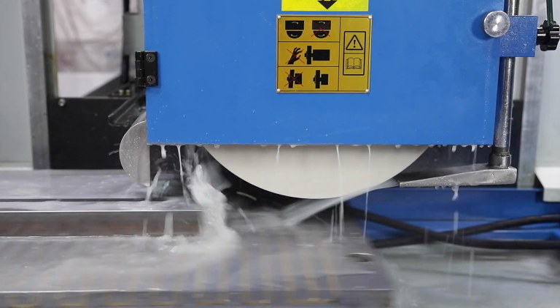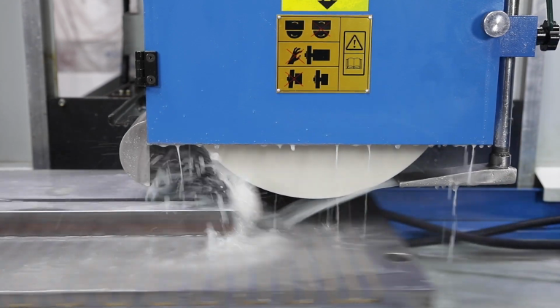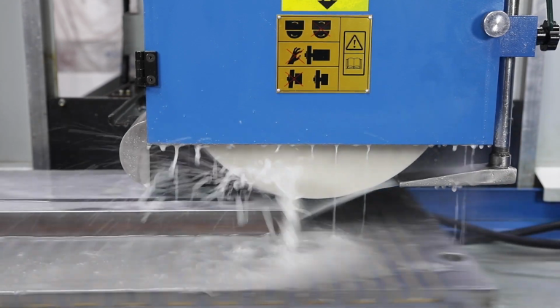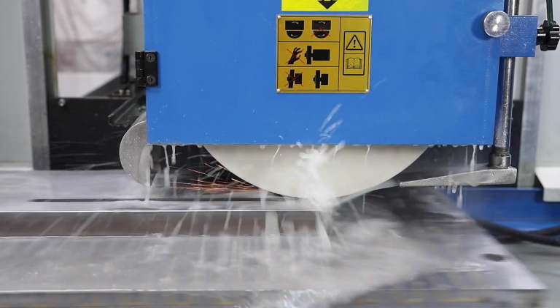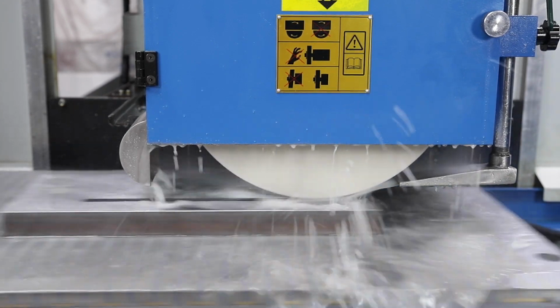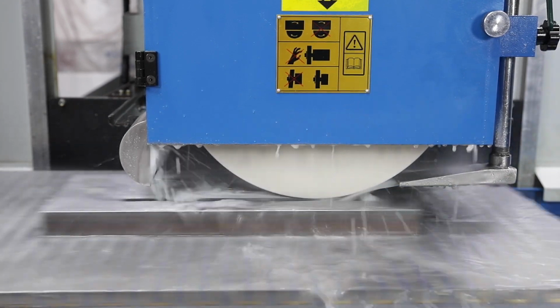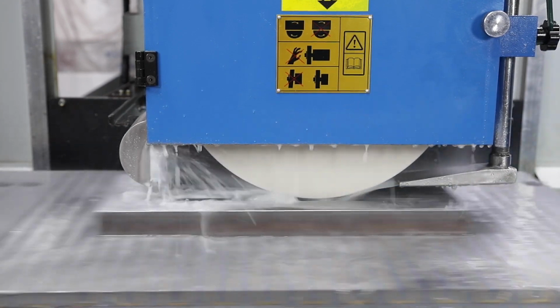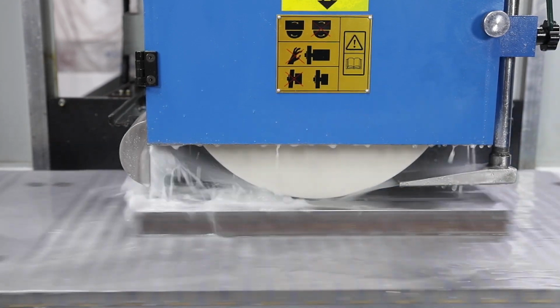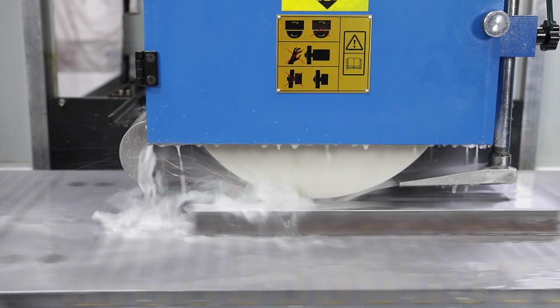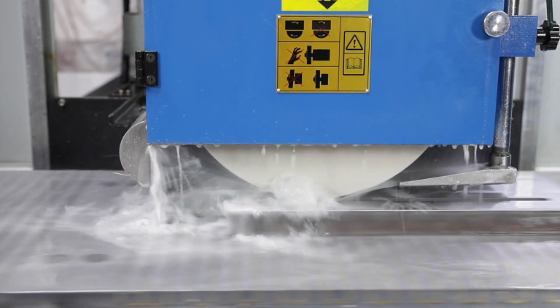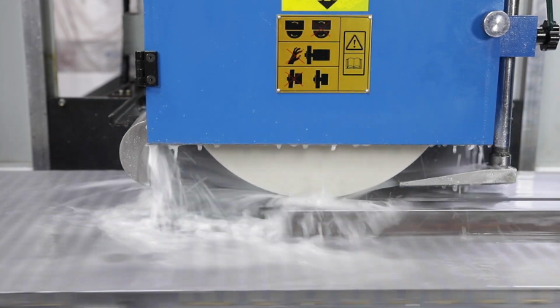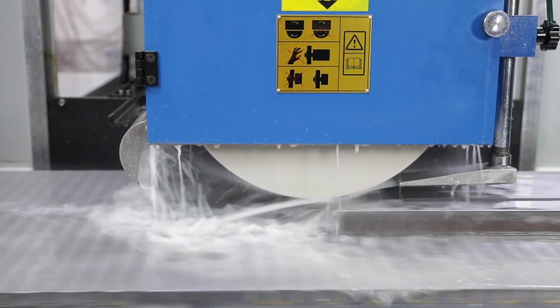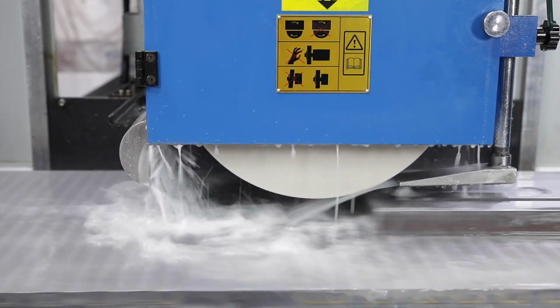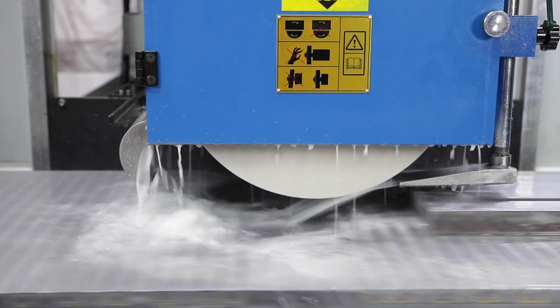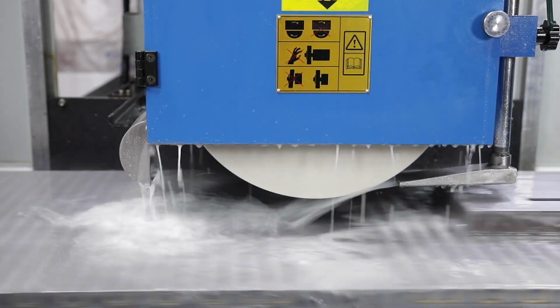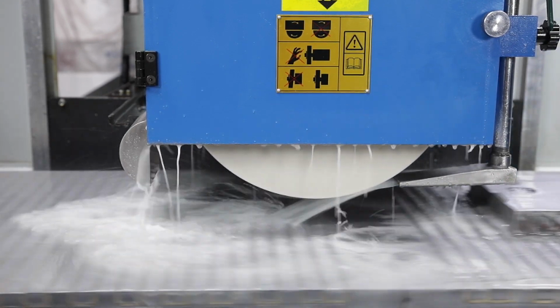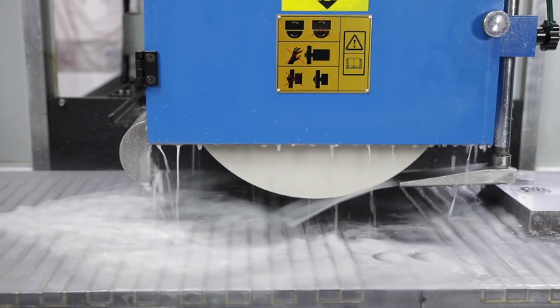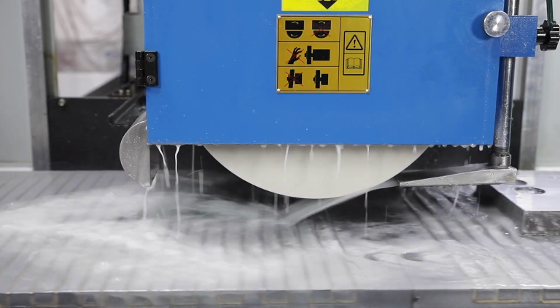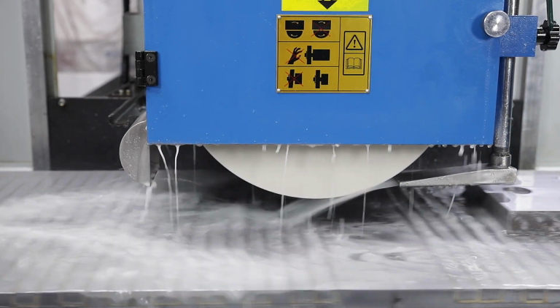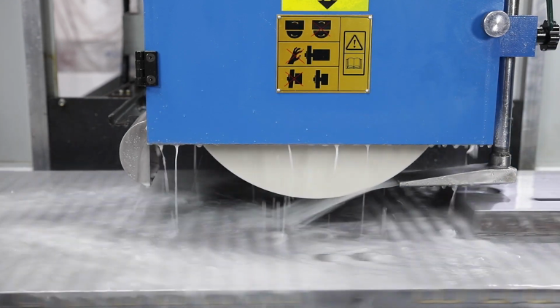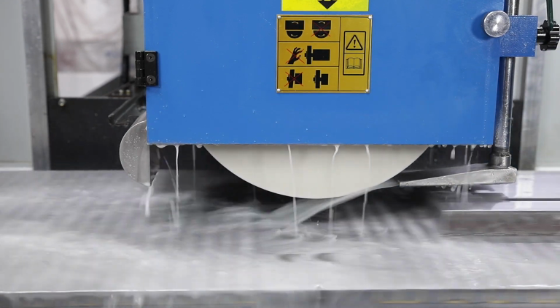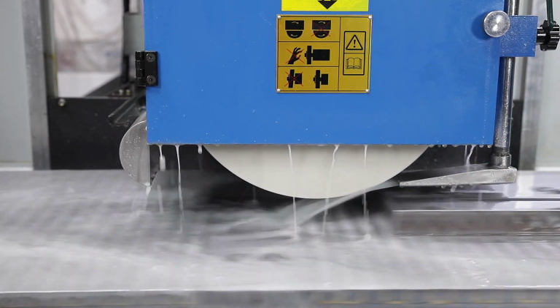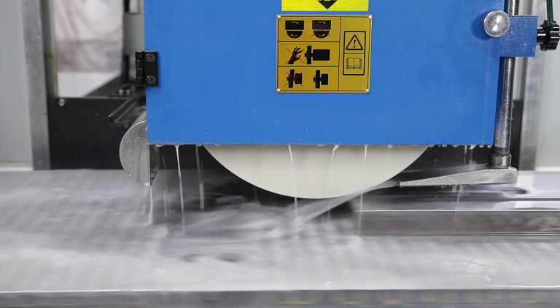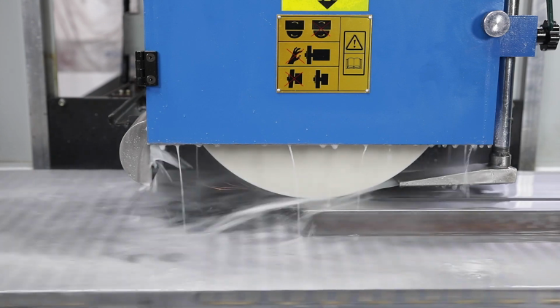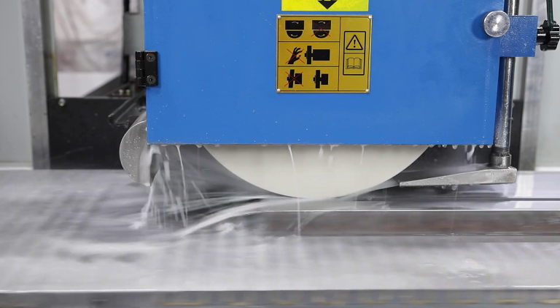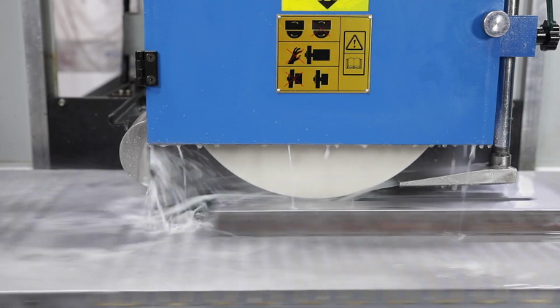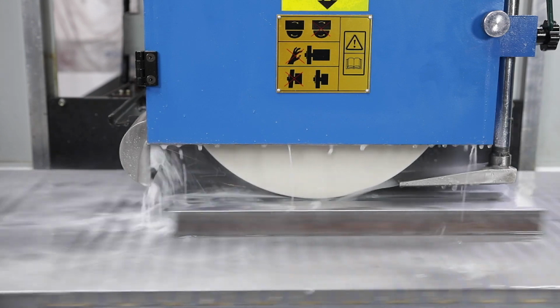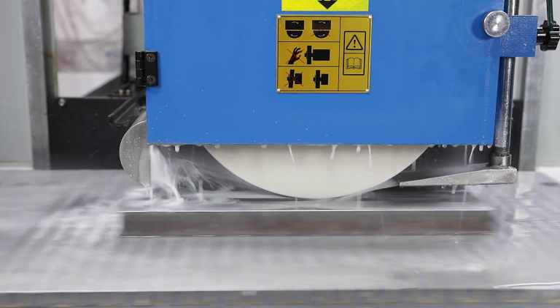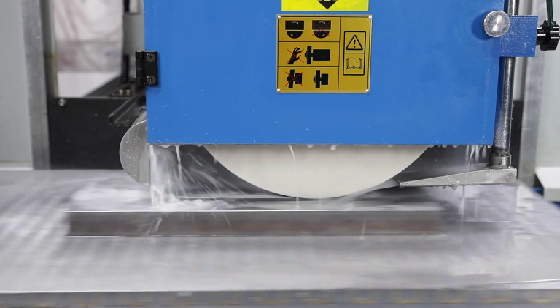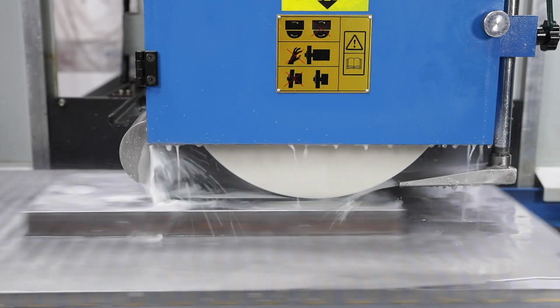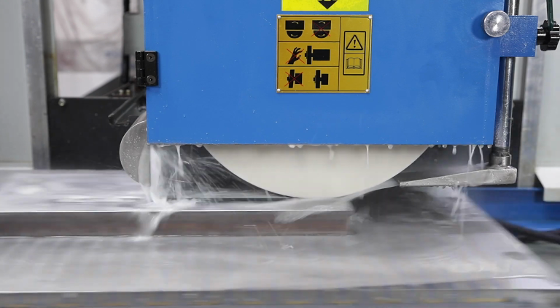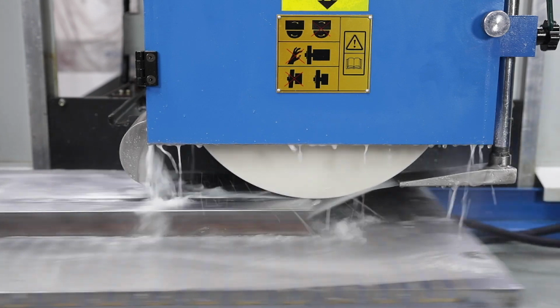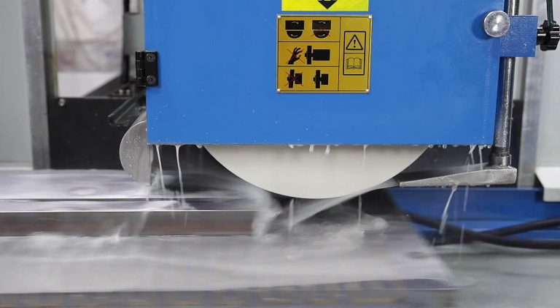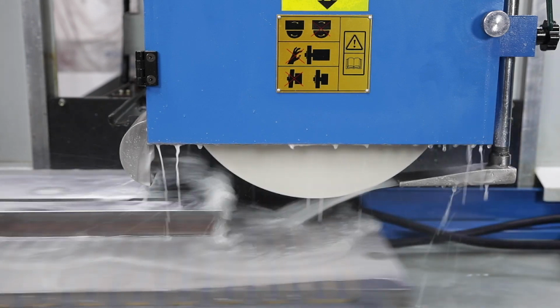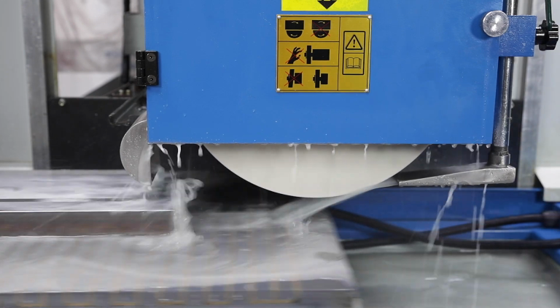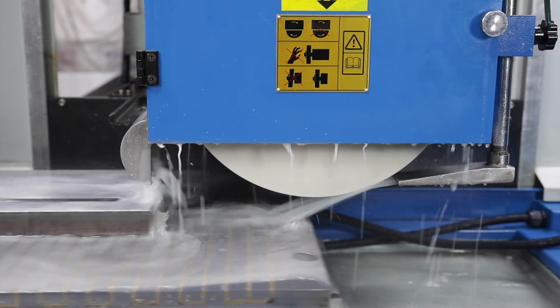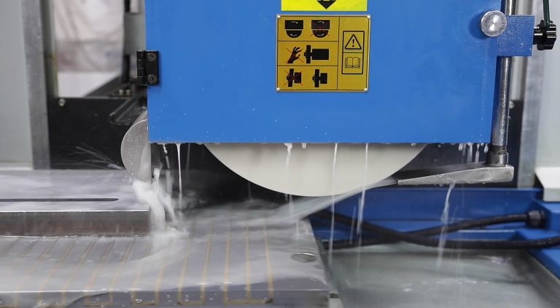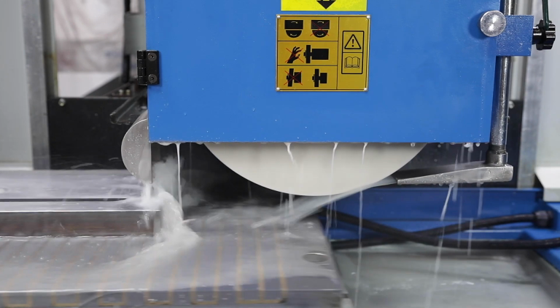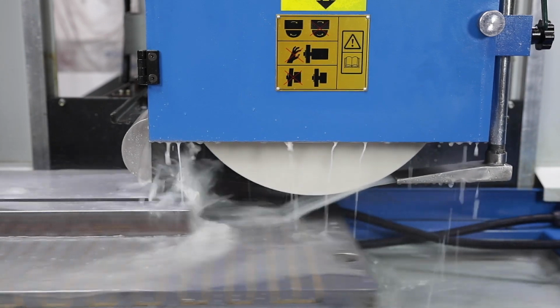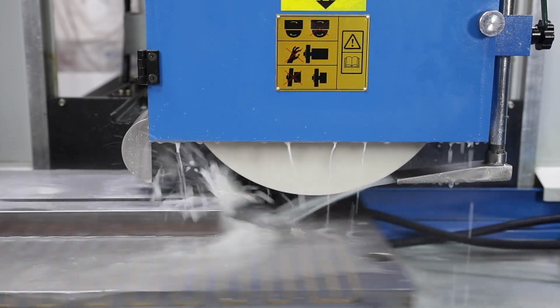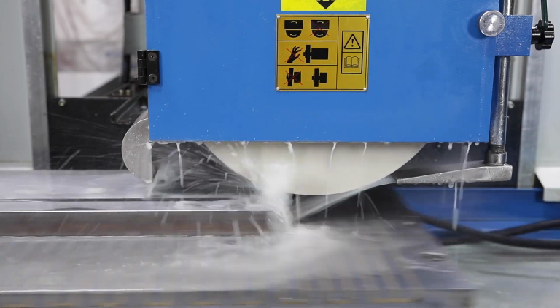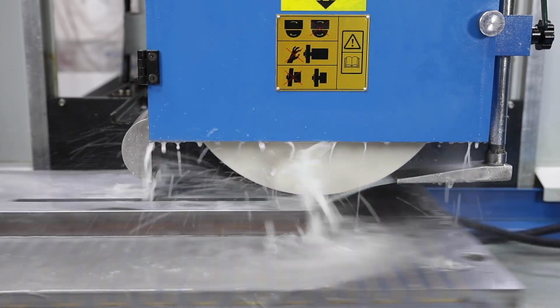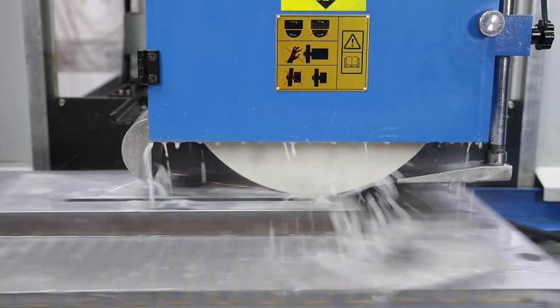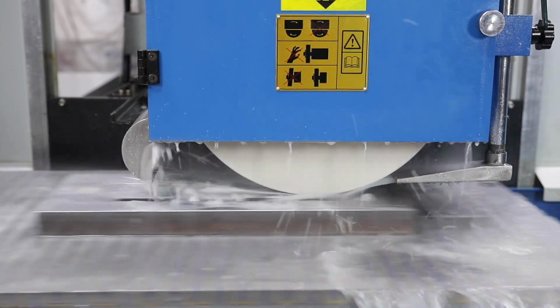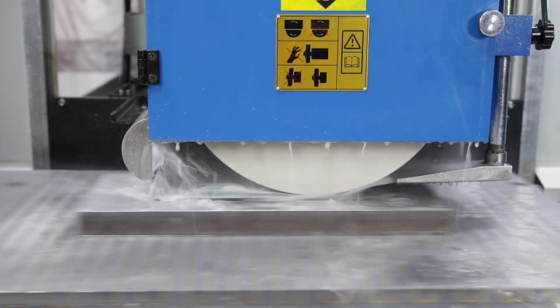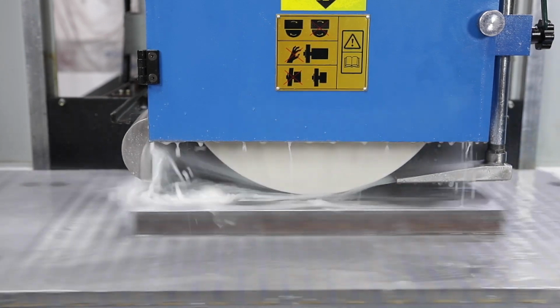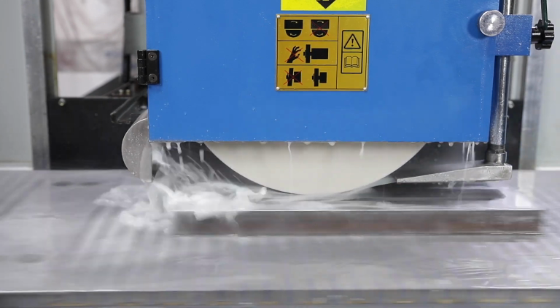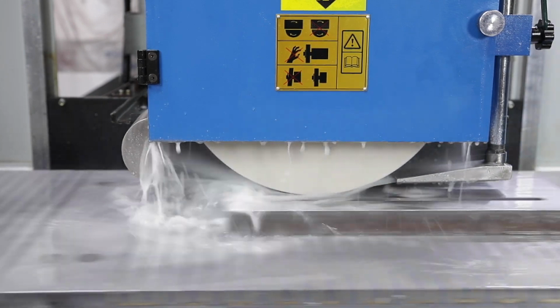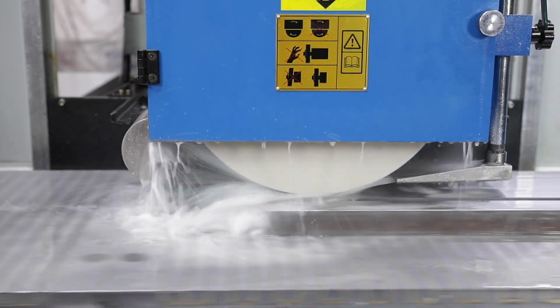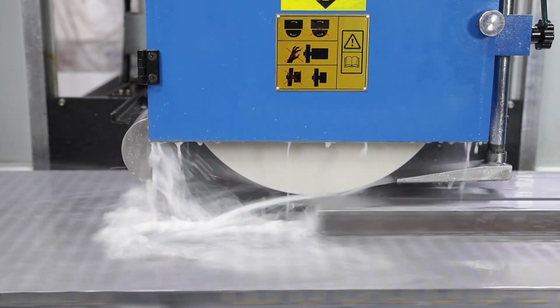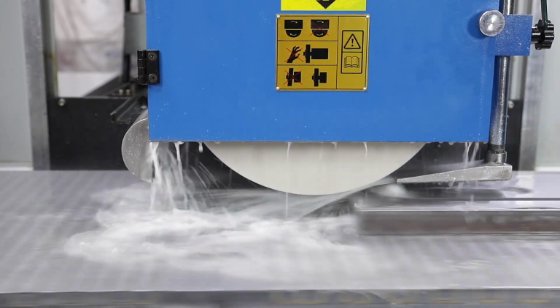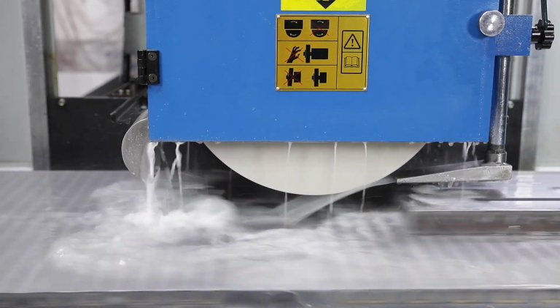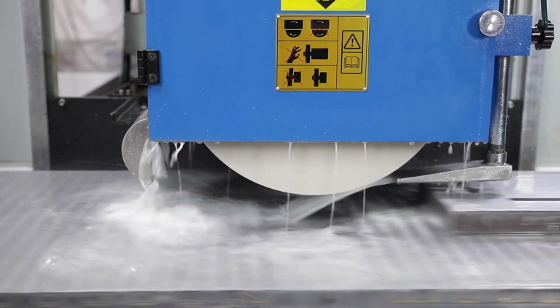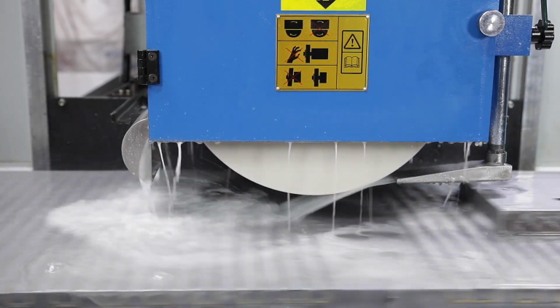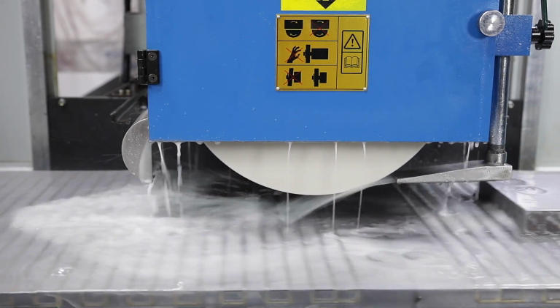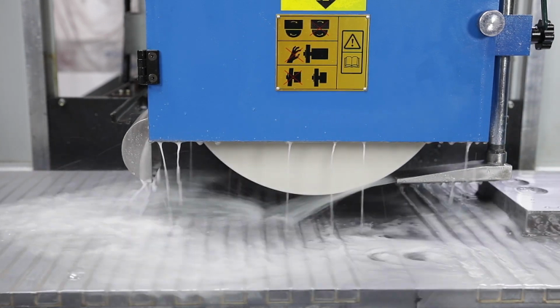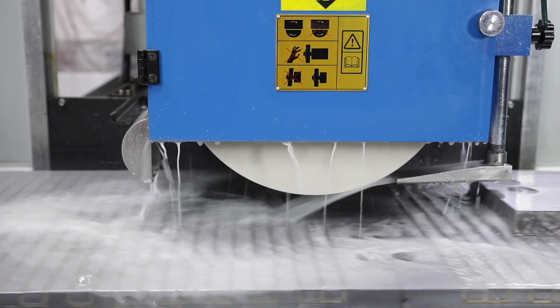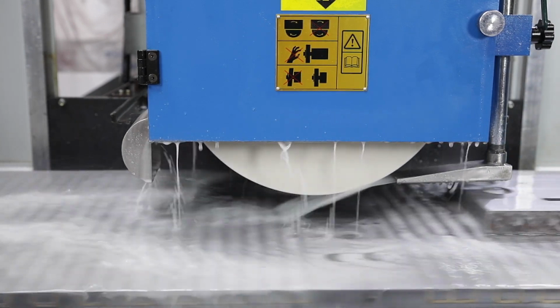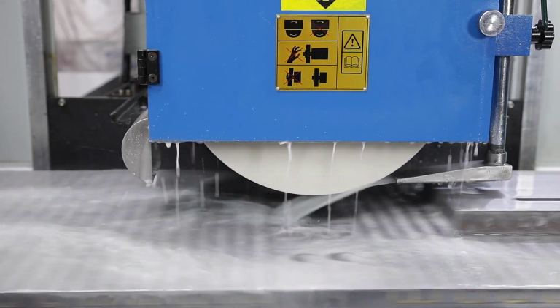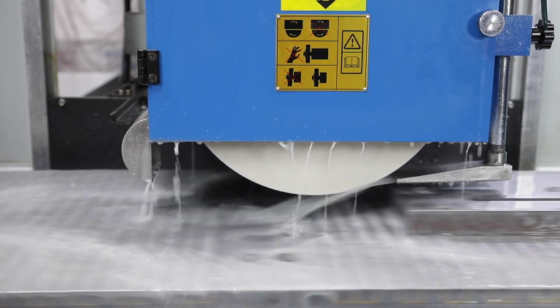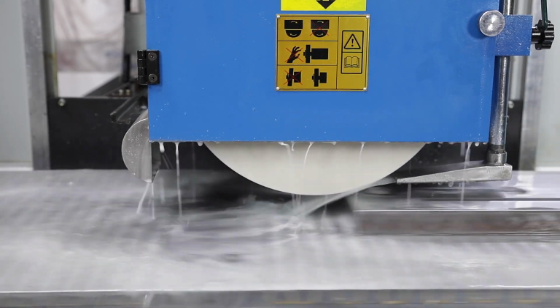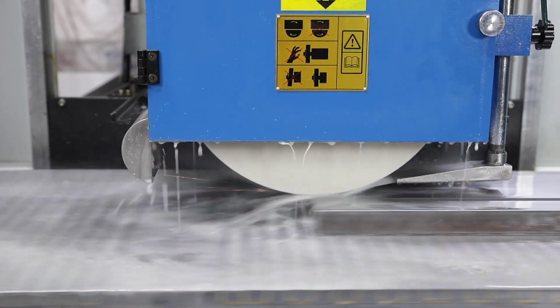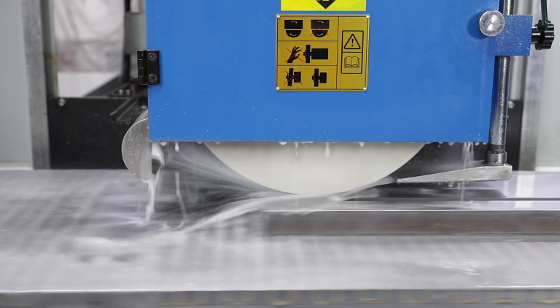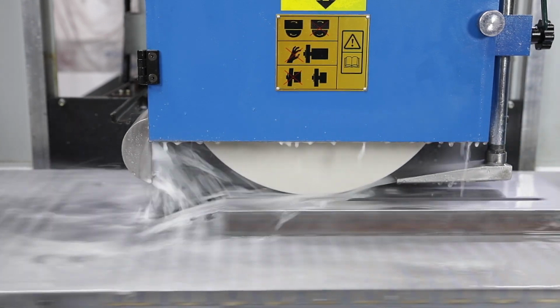The high performance coolant system is also part of the extensive standard equipment, as are the useful operating tools and grinding wheel accessories.